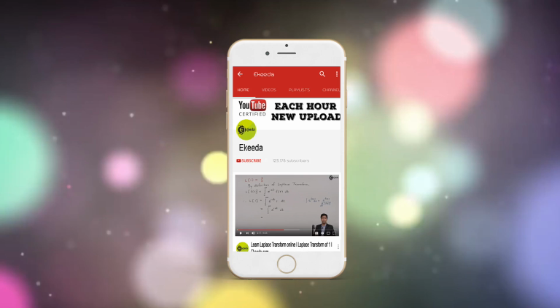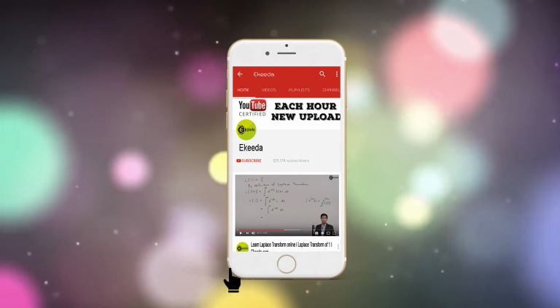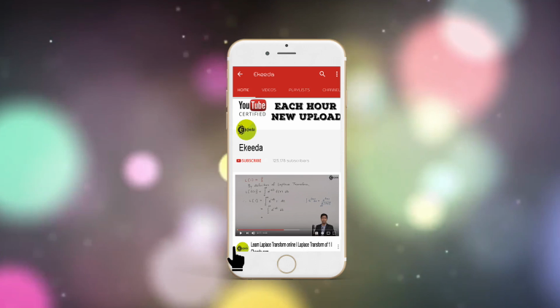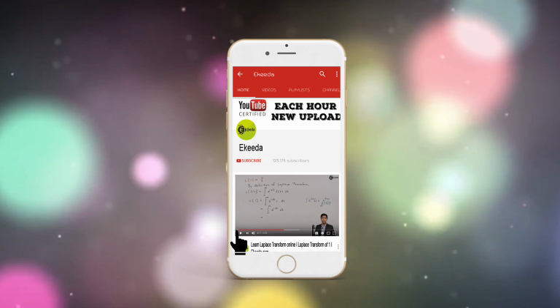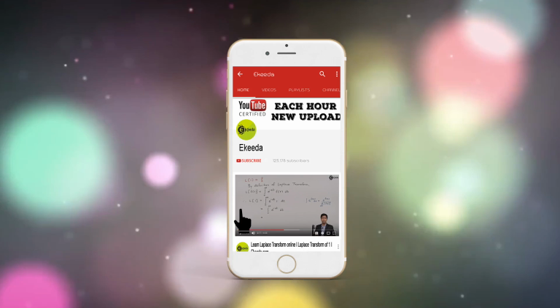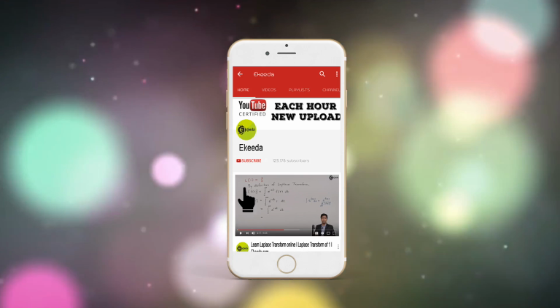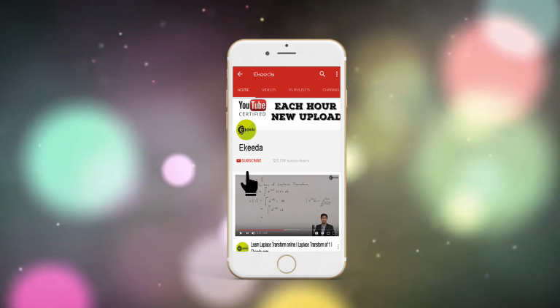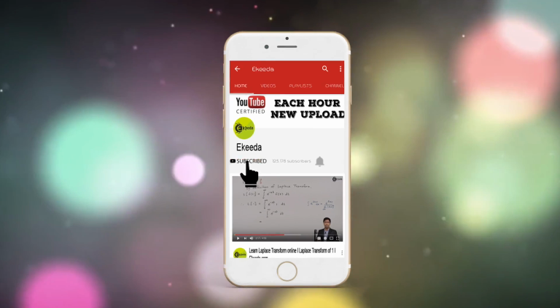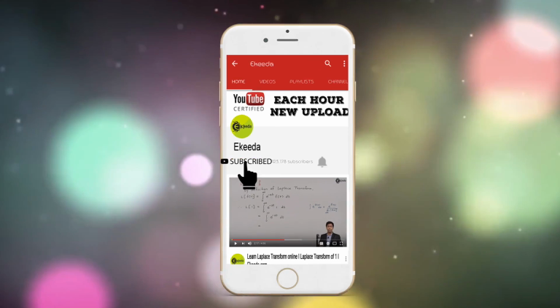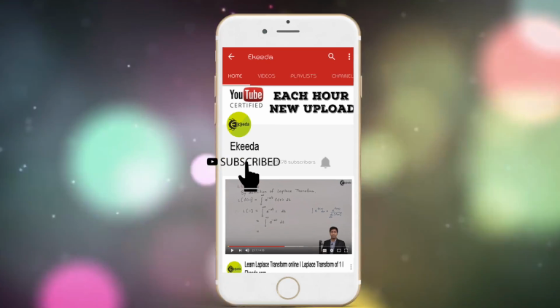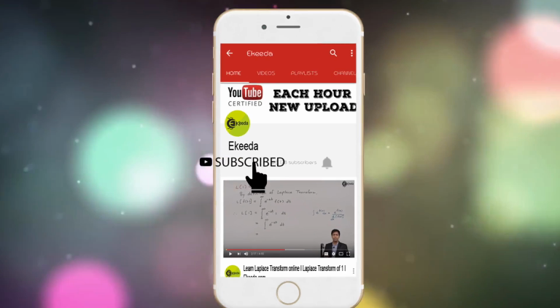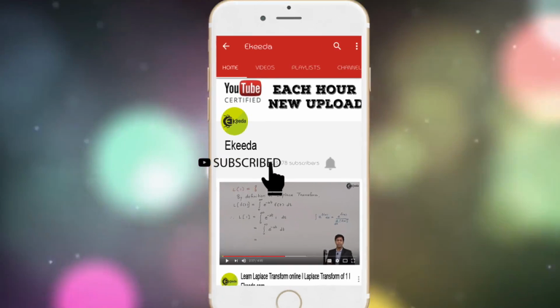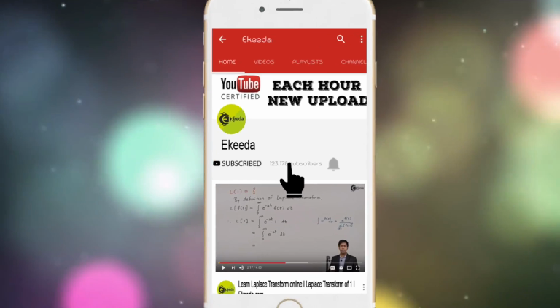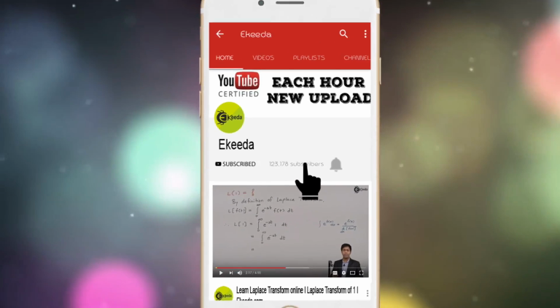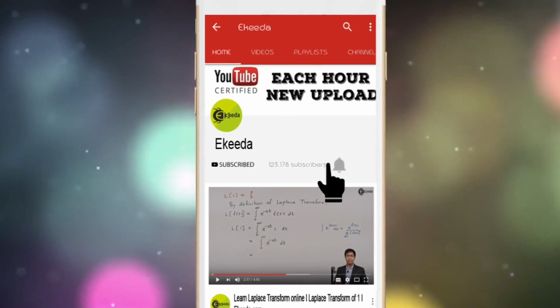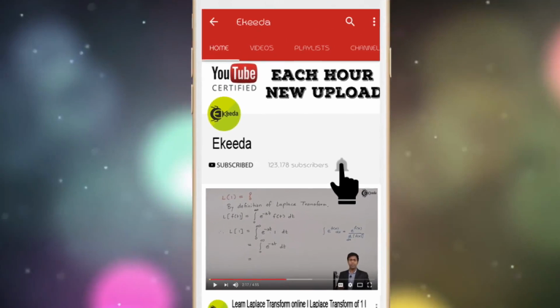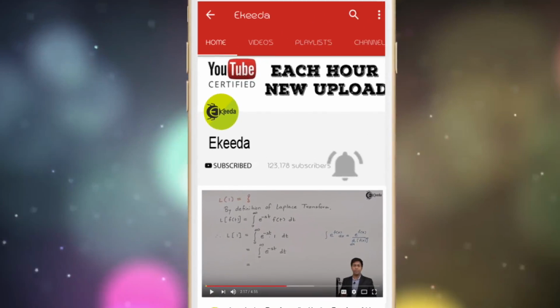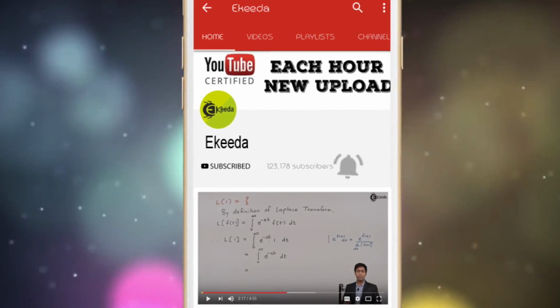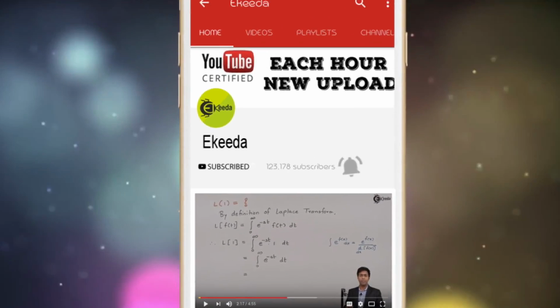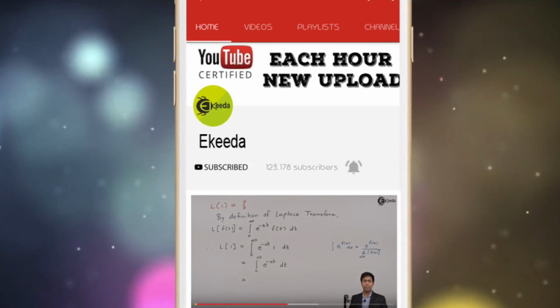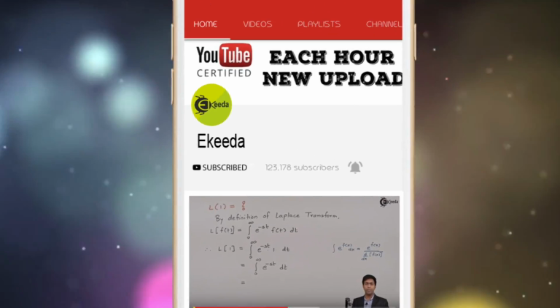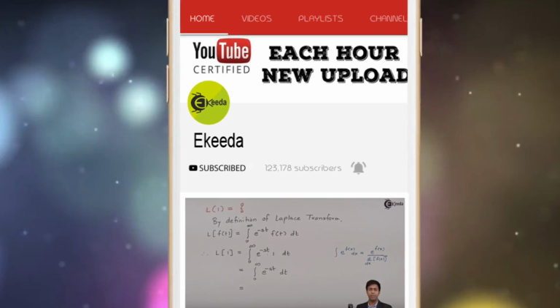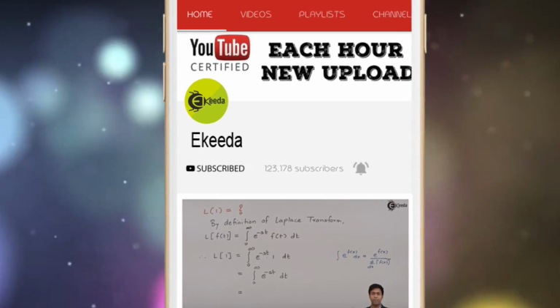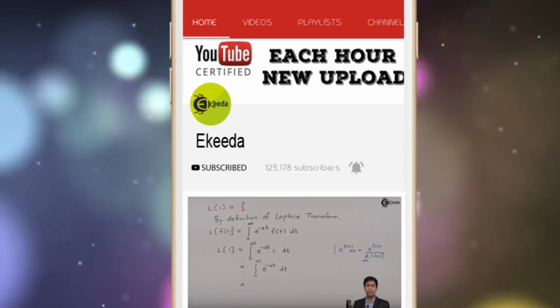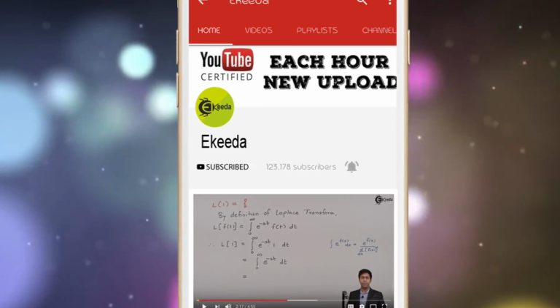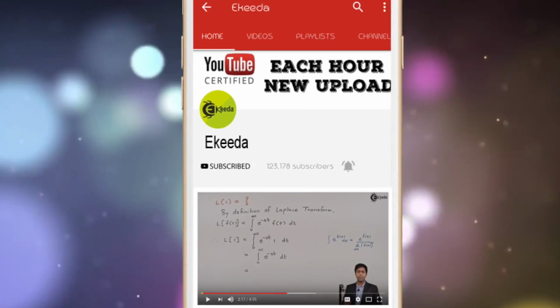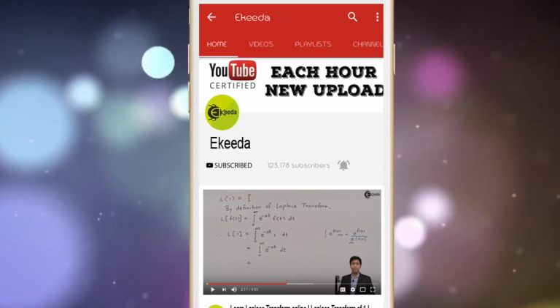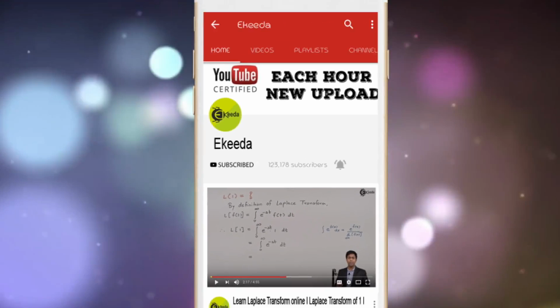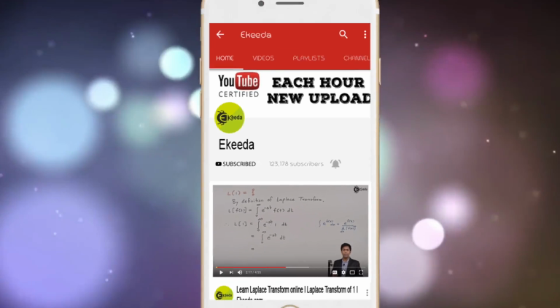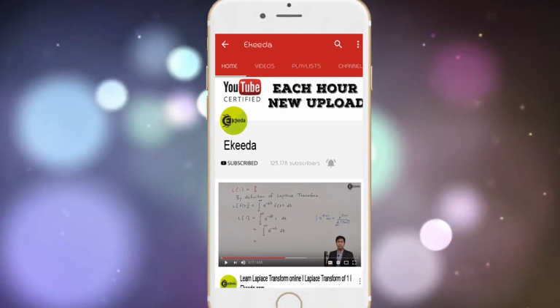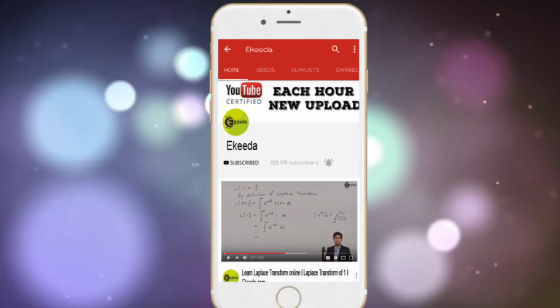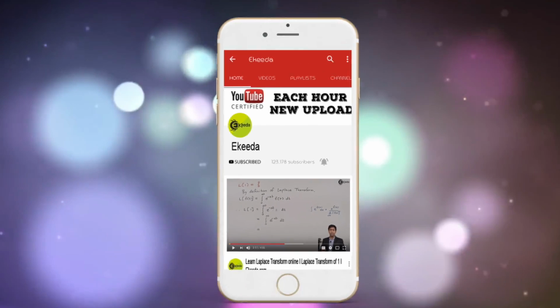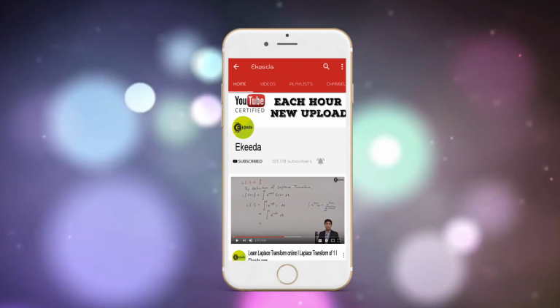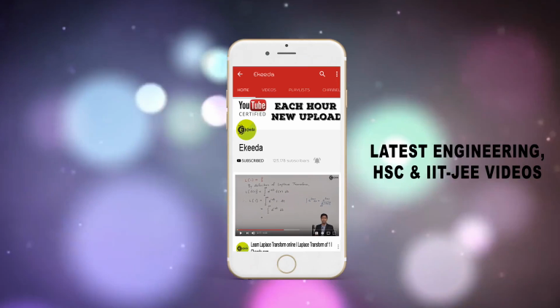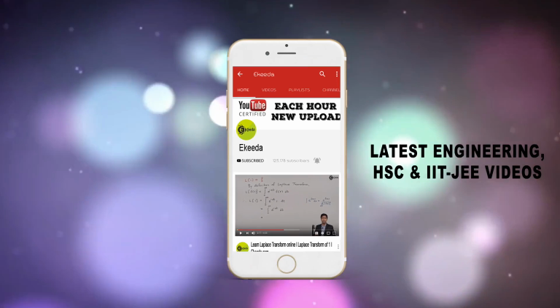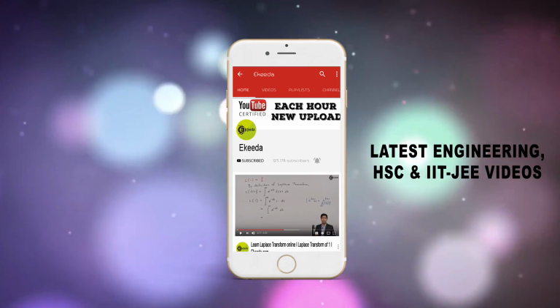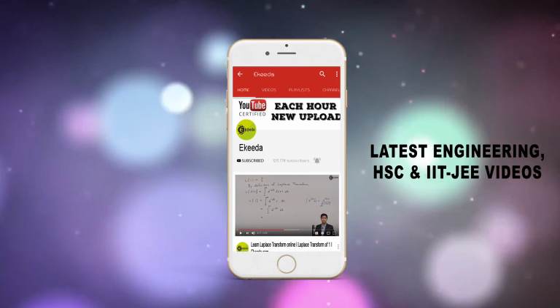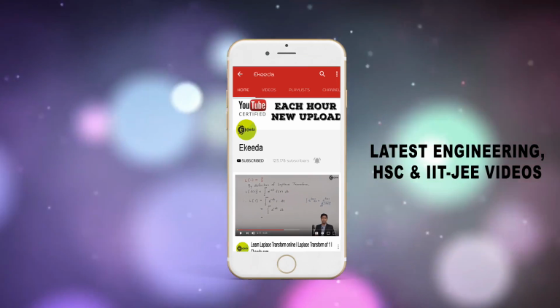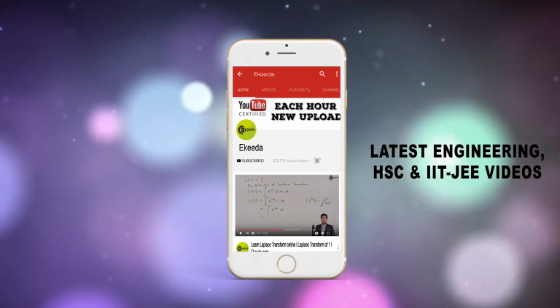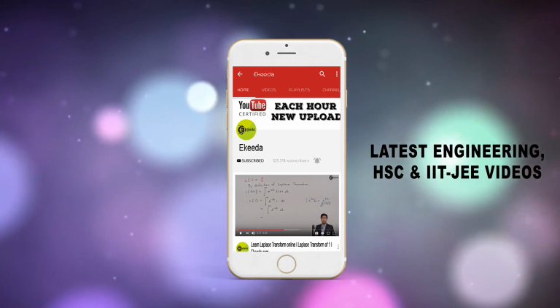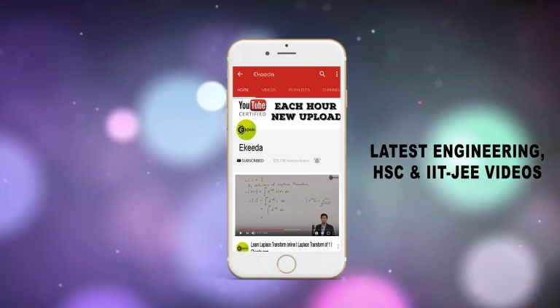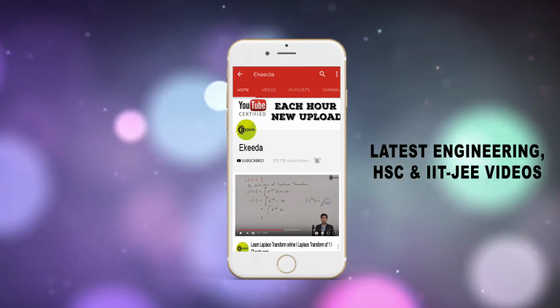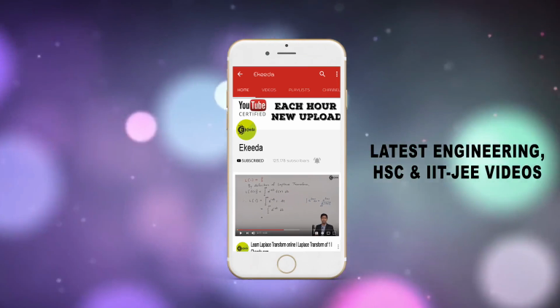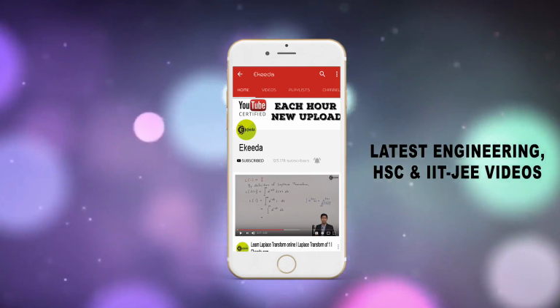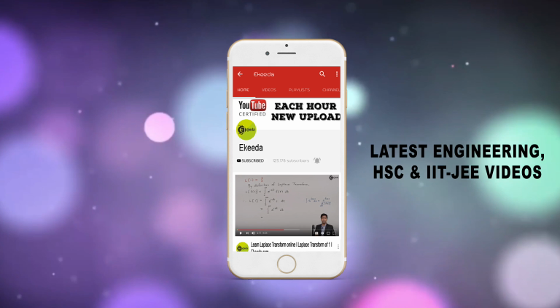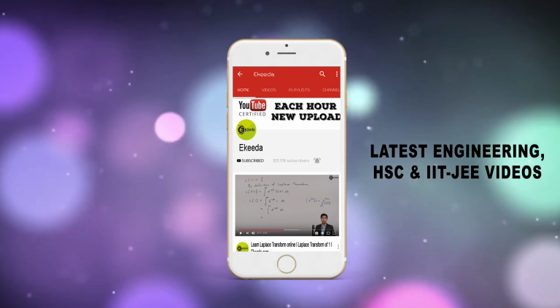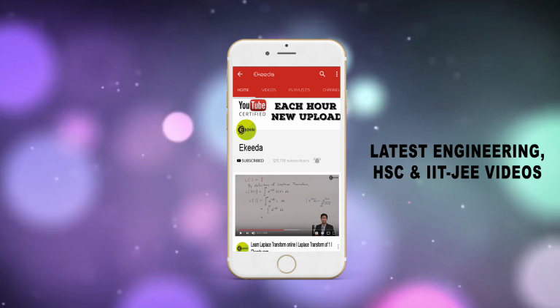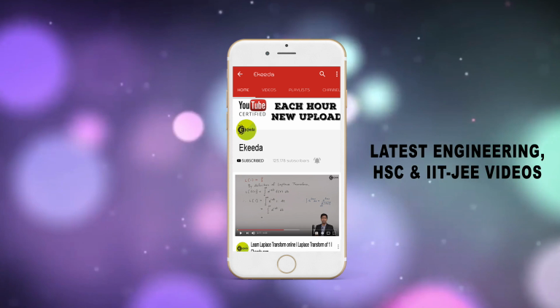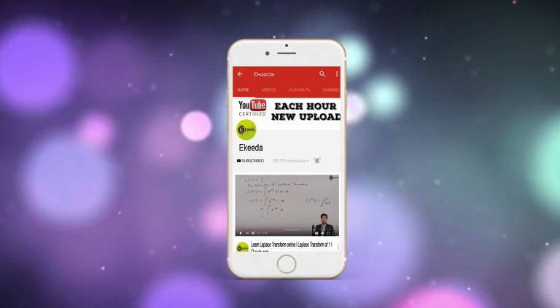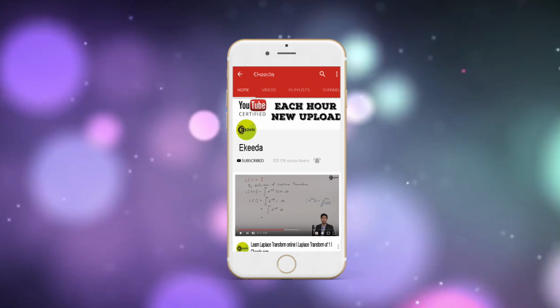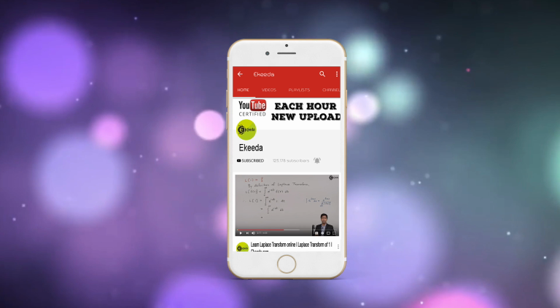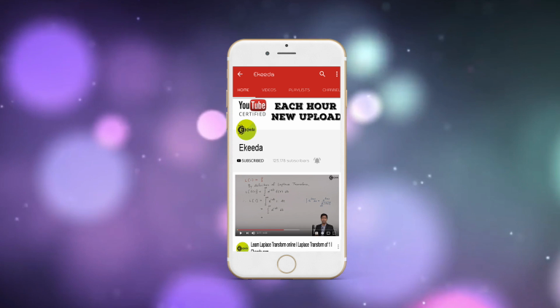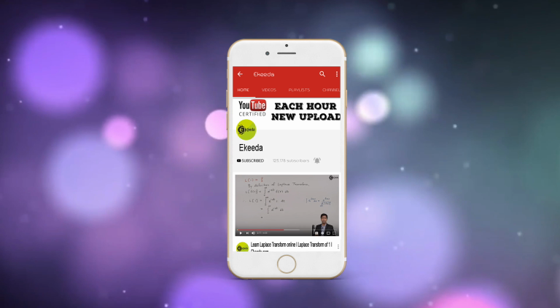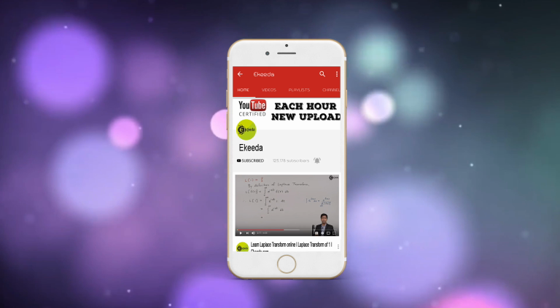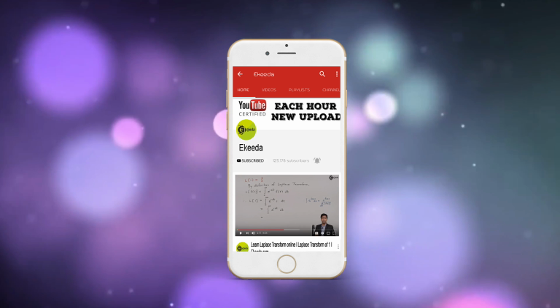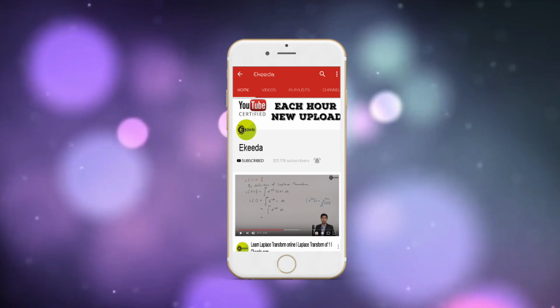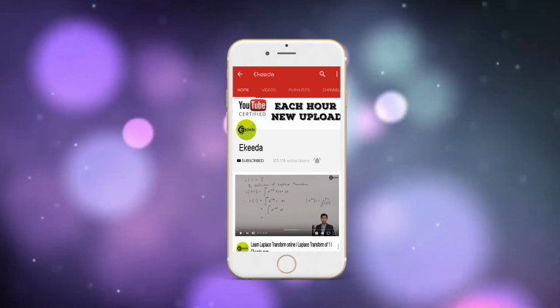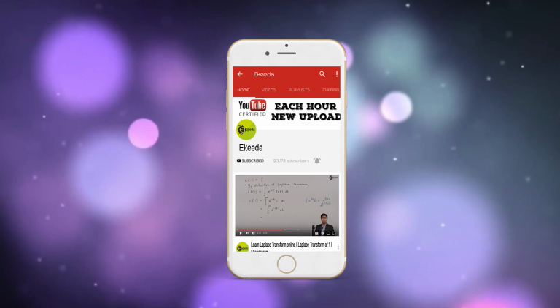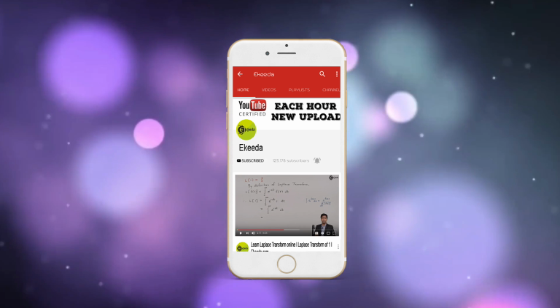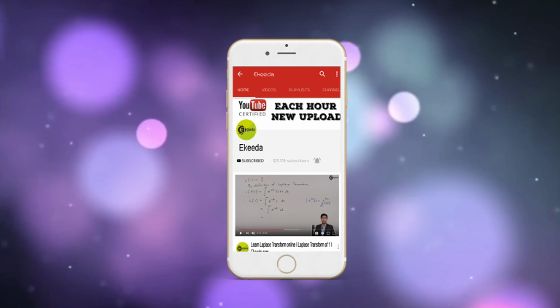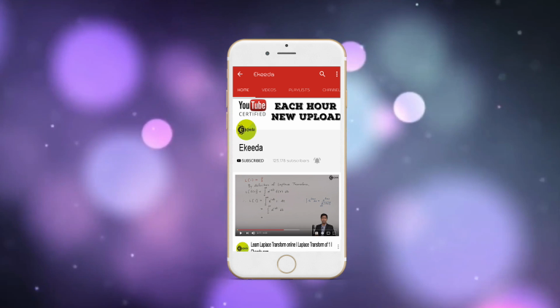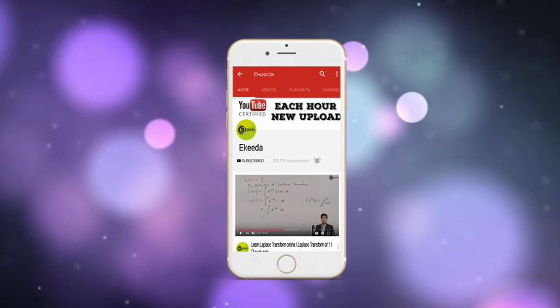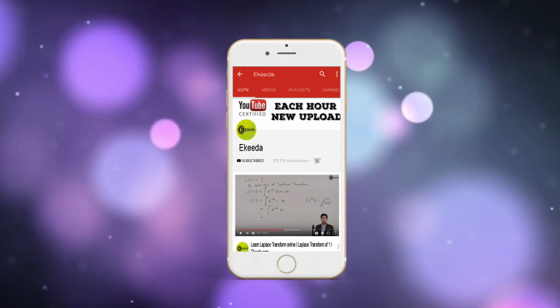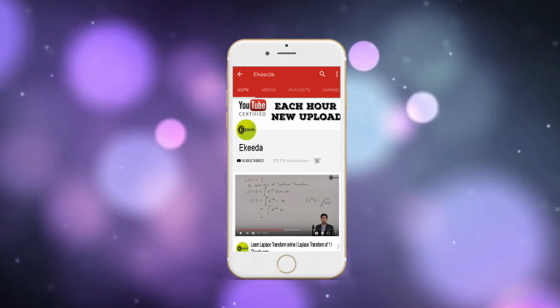Do subscribe to the IGRA channel and press the bell icon to get updates about the latest engineering HSE and IIT JEE Main and Advanced videos.